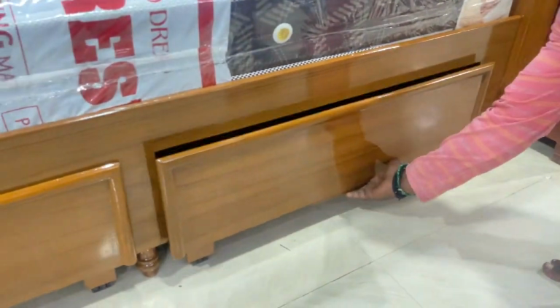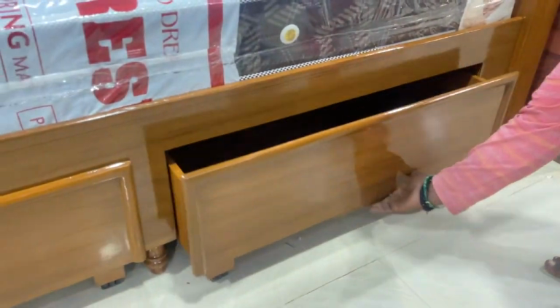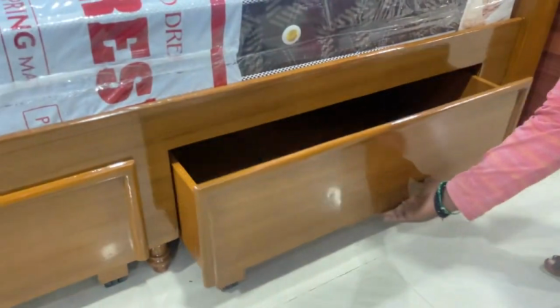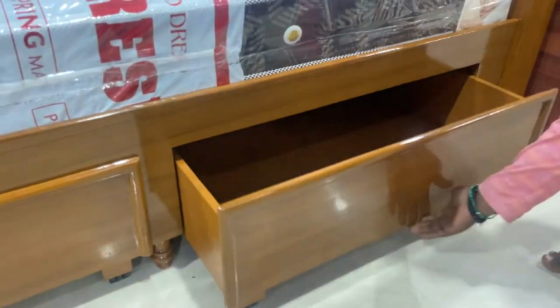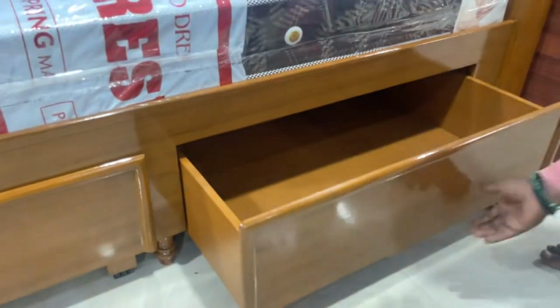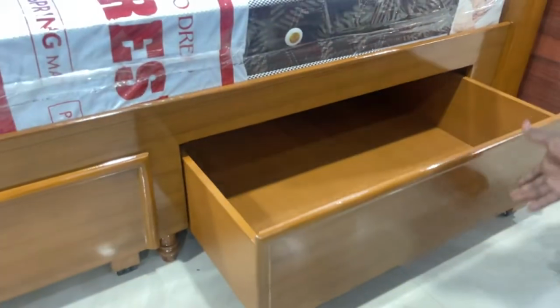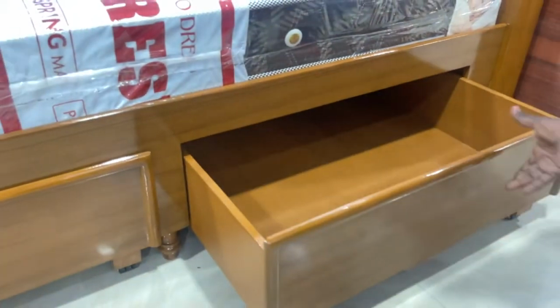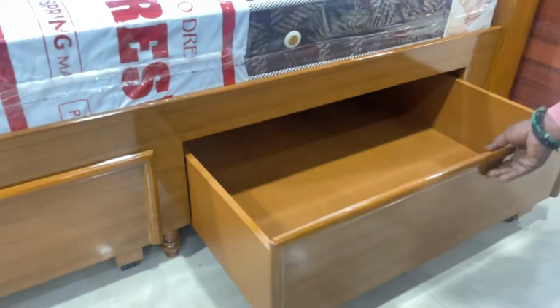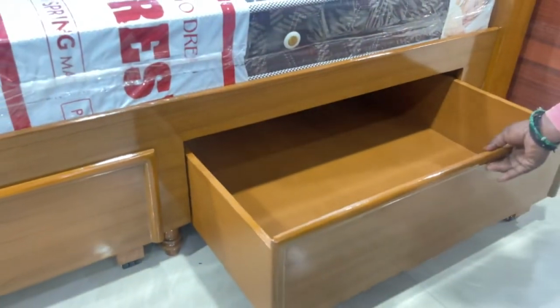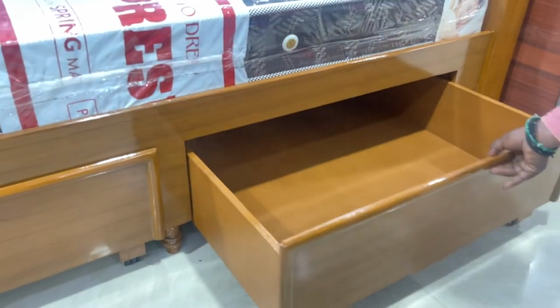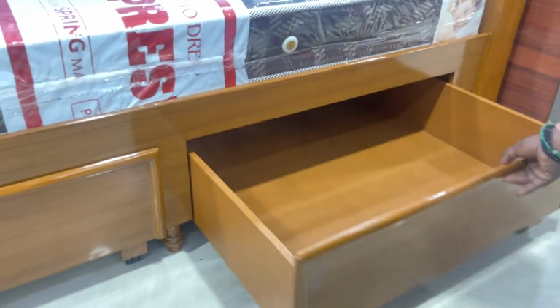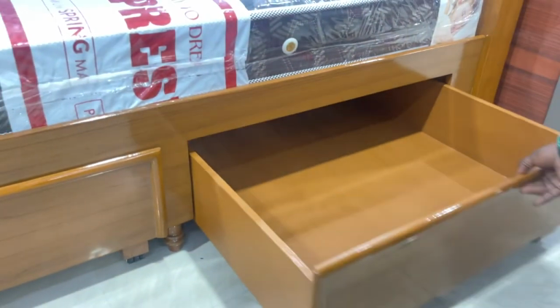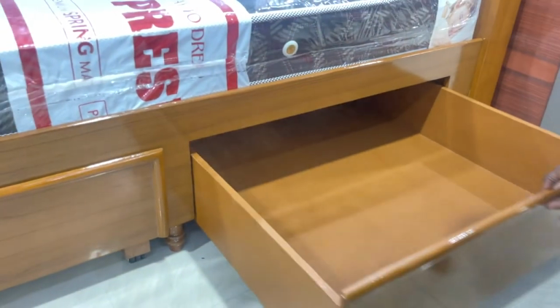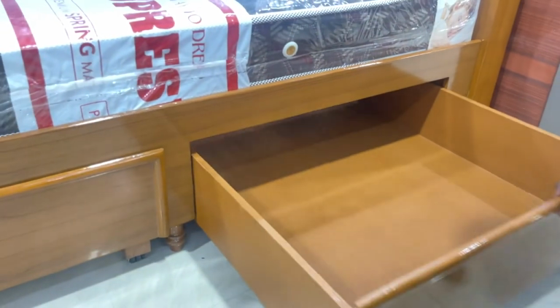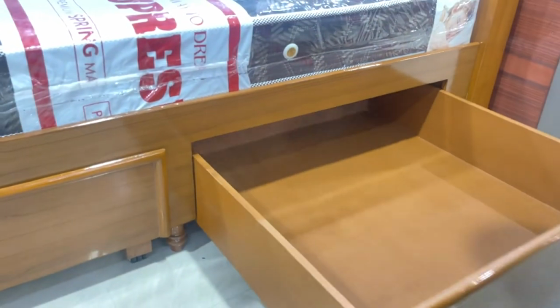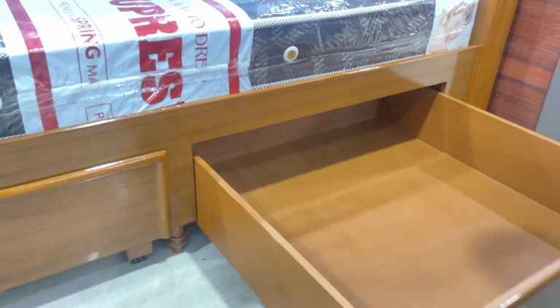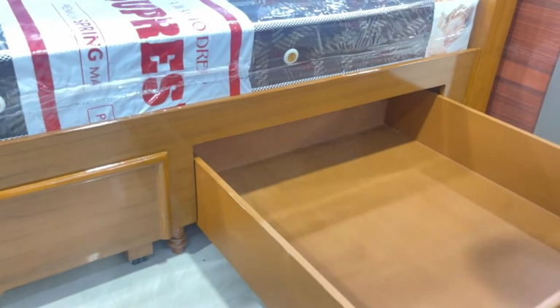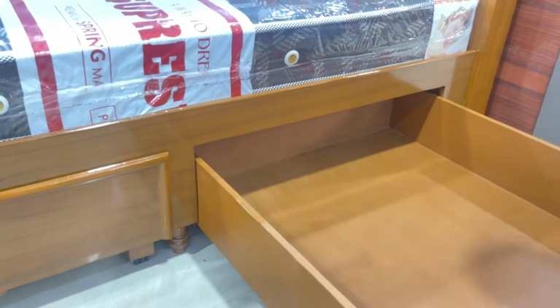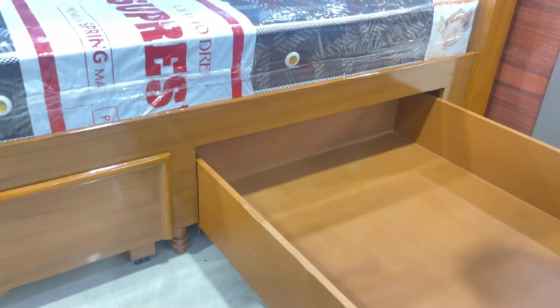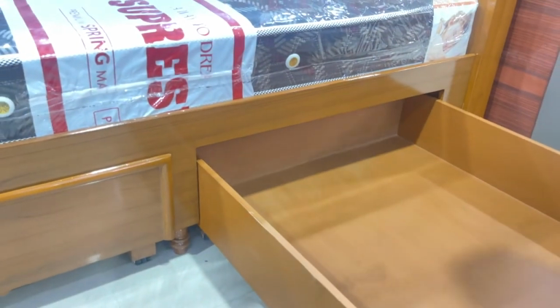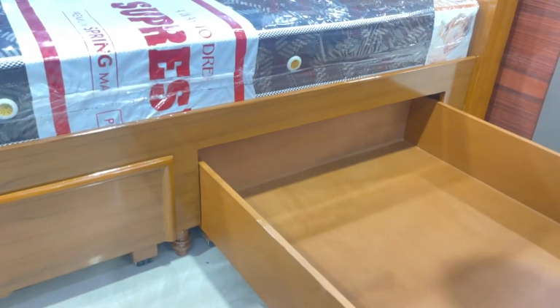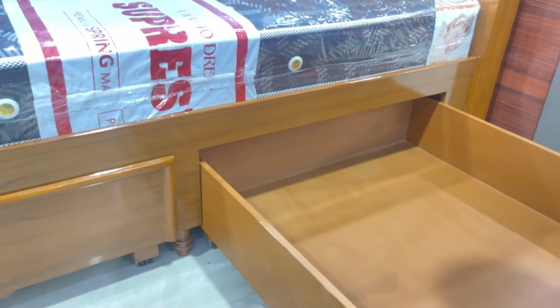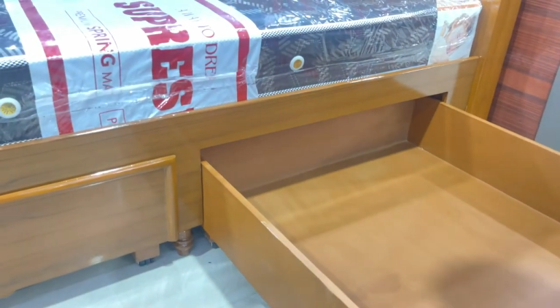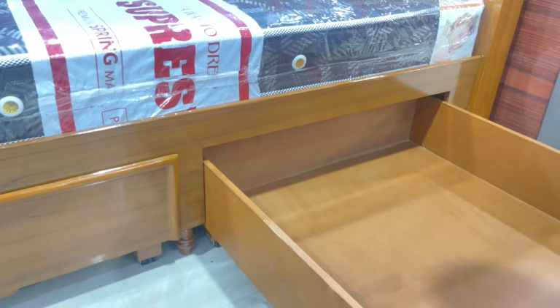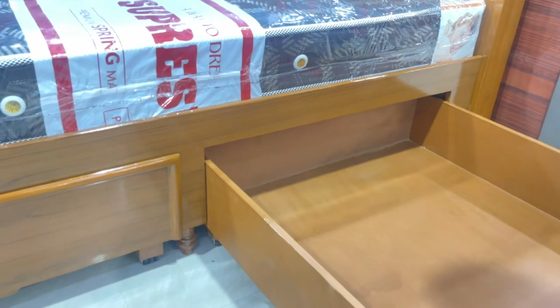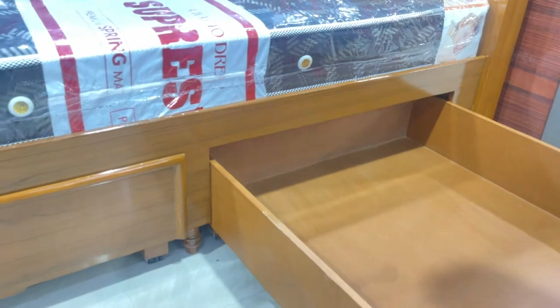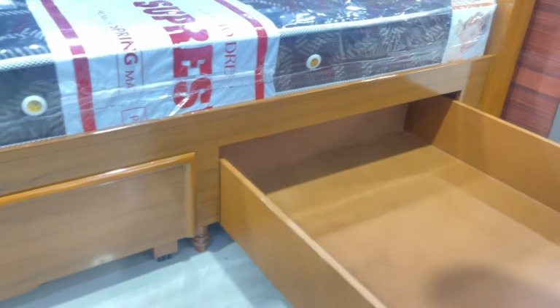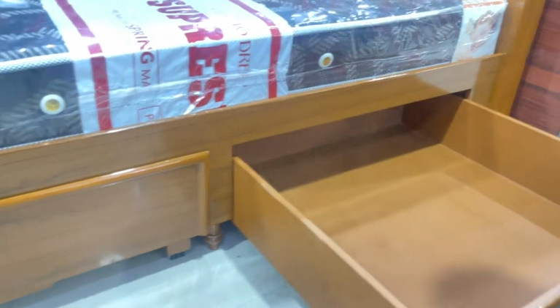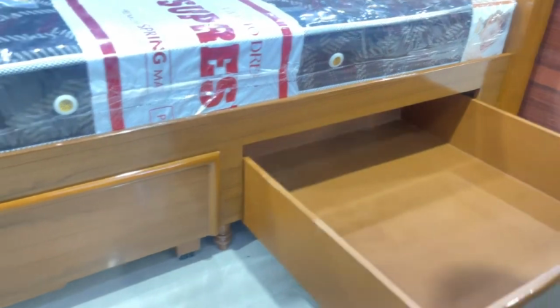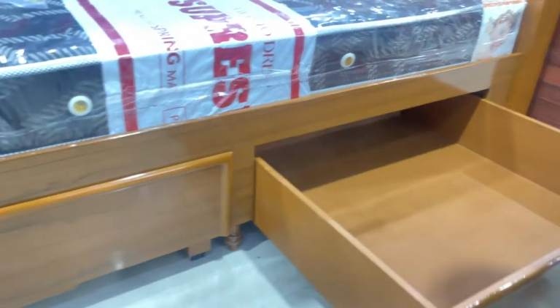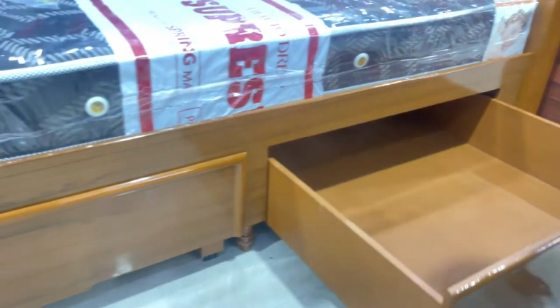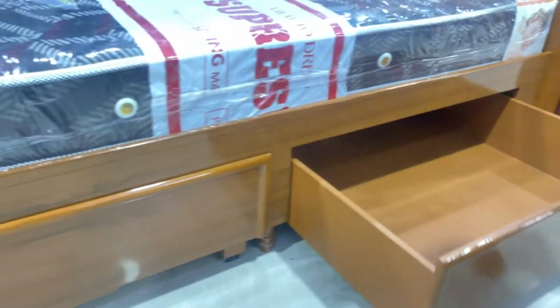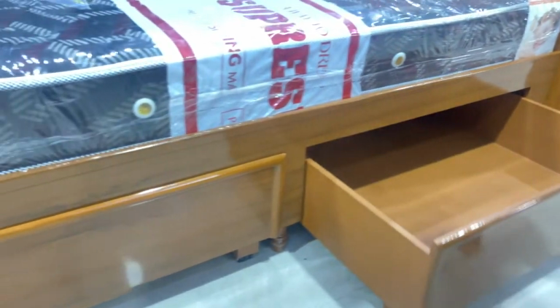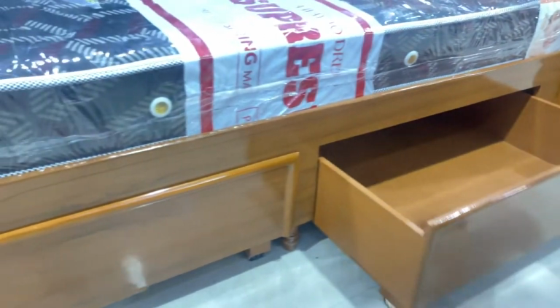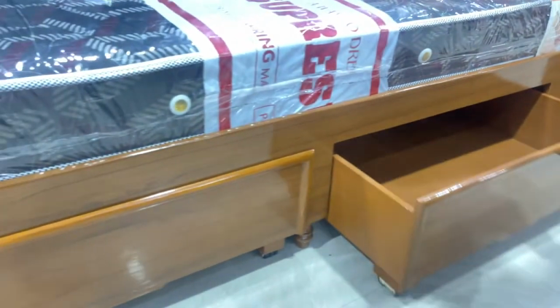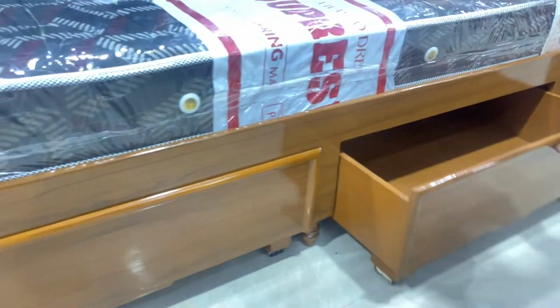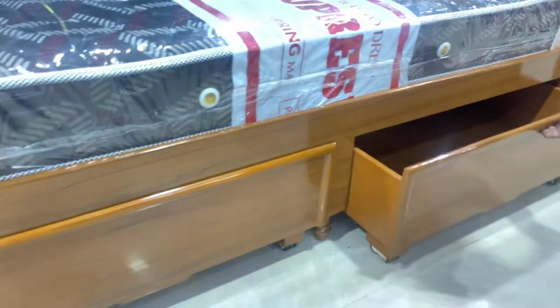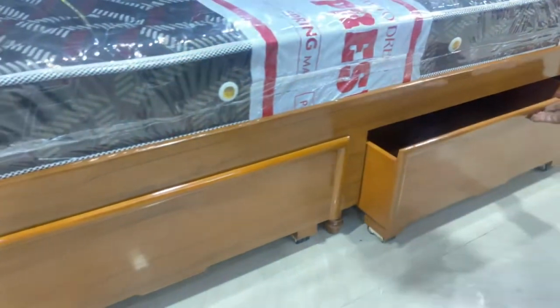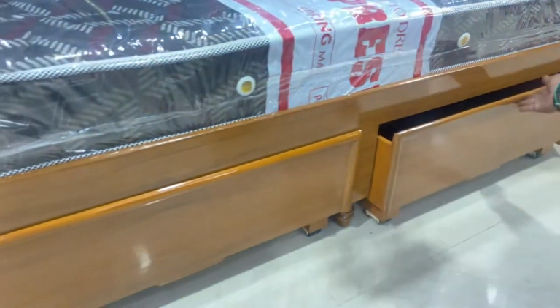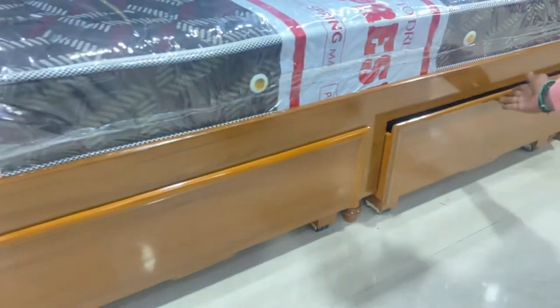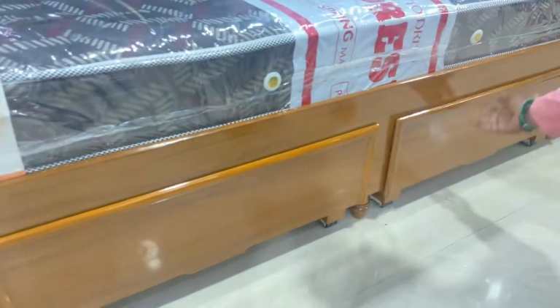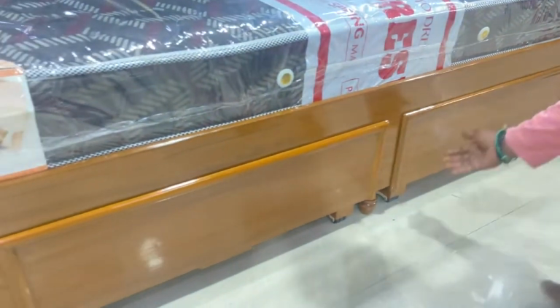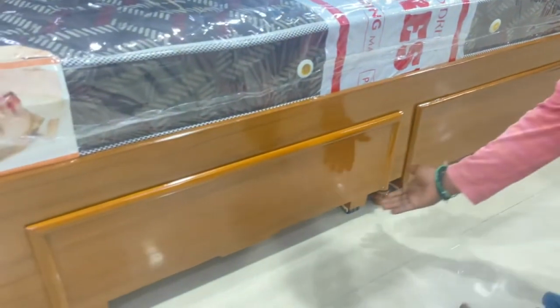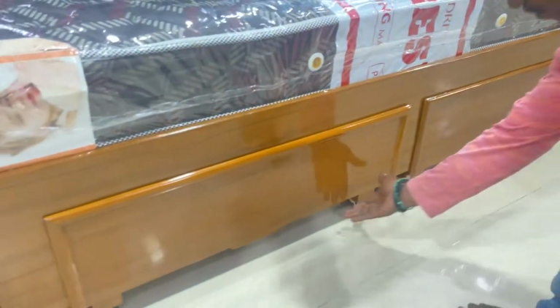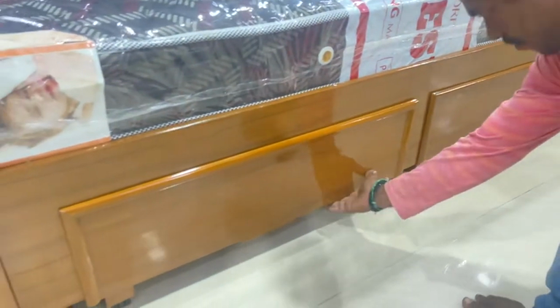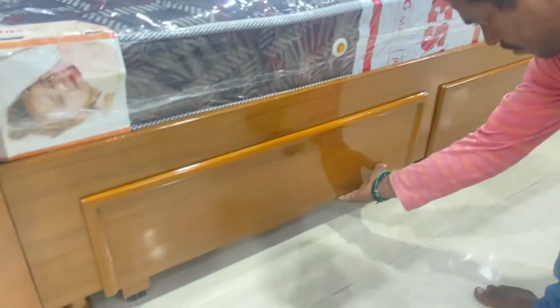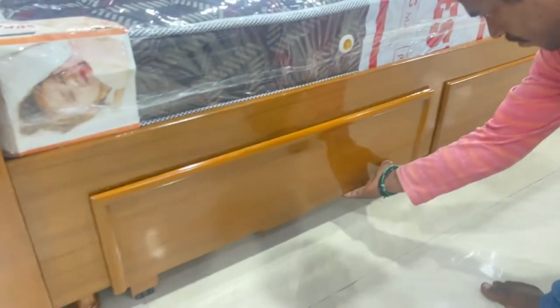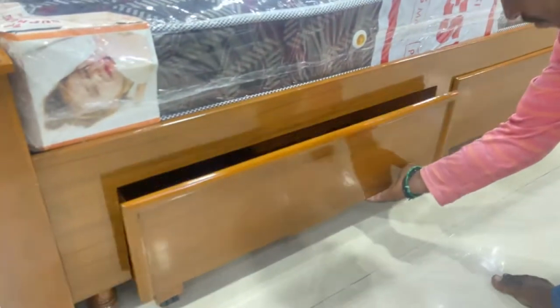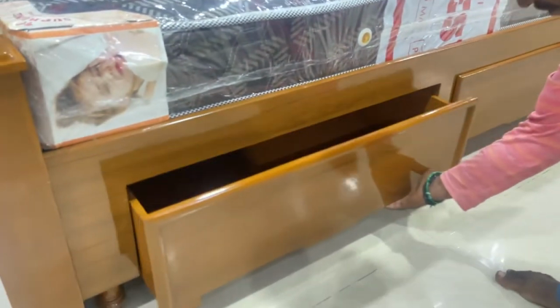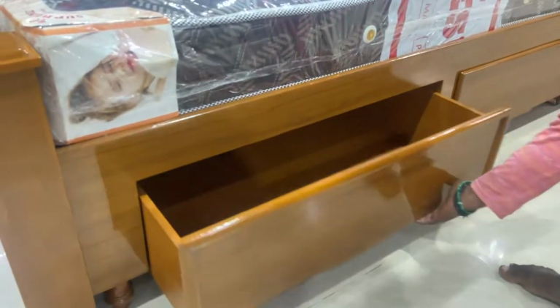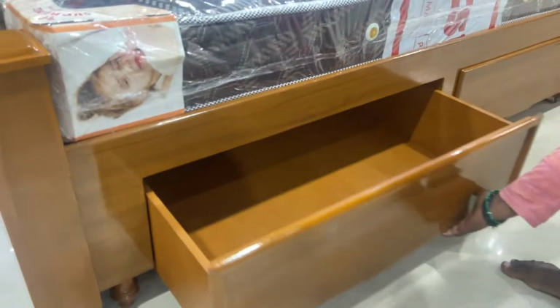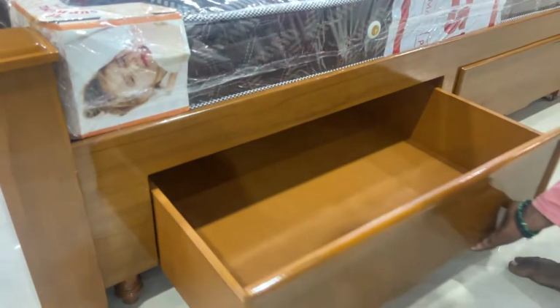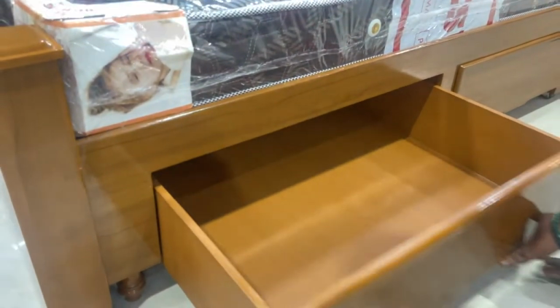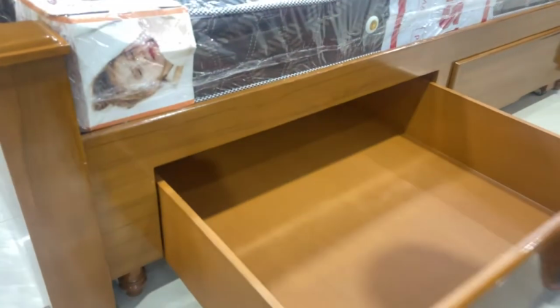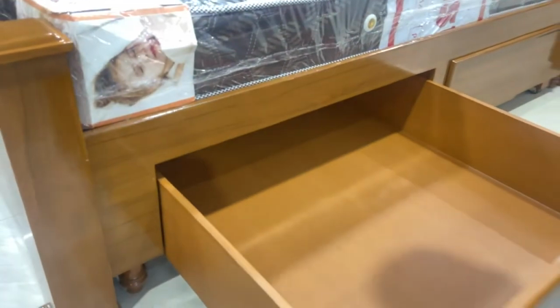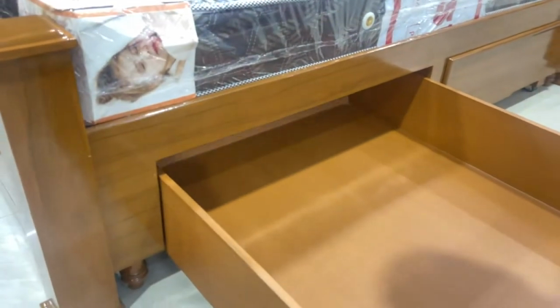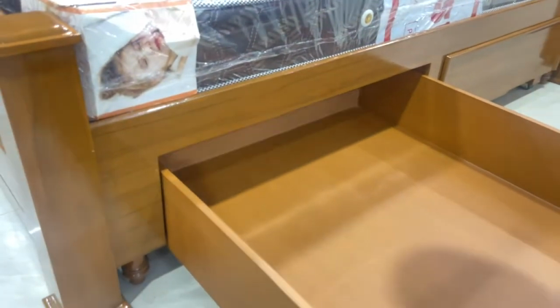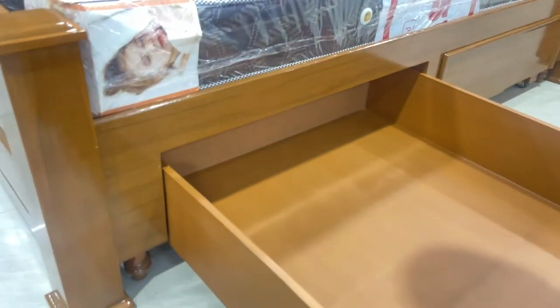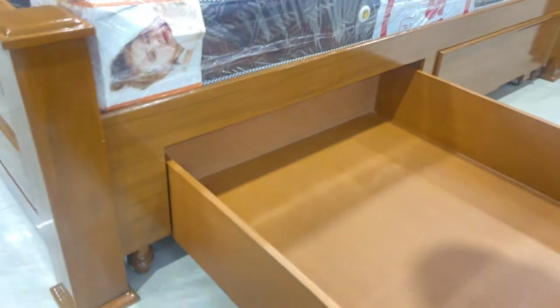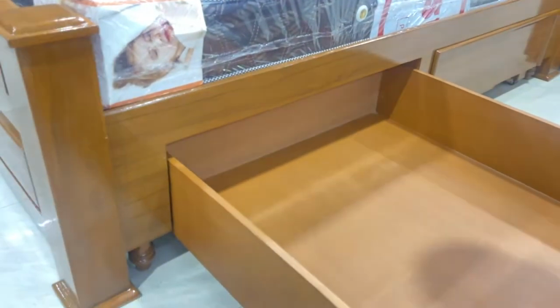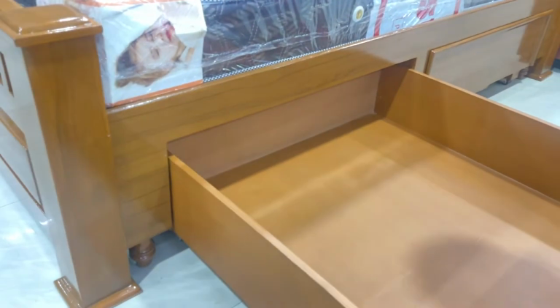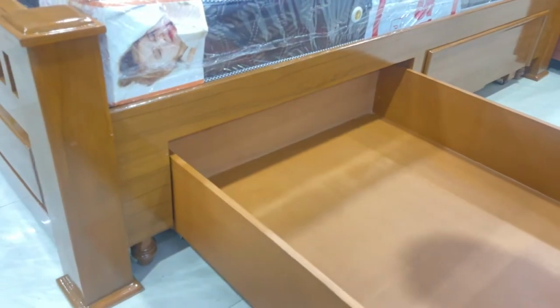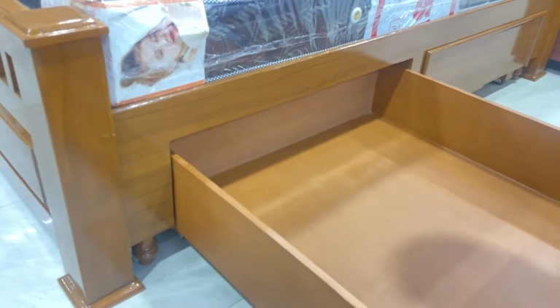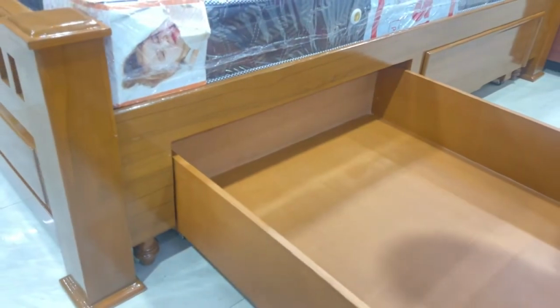You can see the full drawer. You can see the two drawers. You can see the heavier ones.